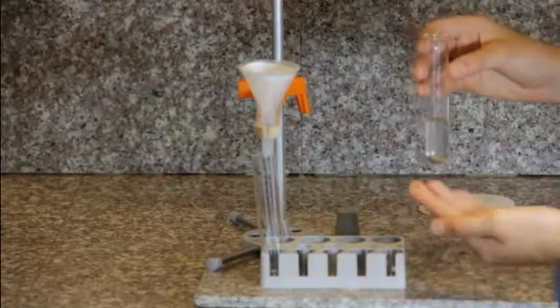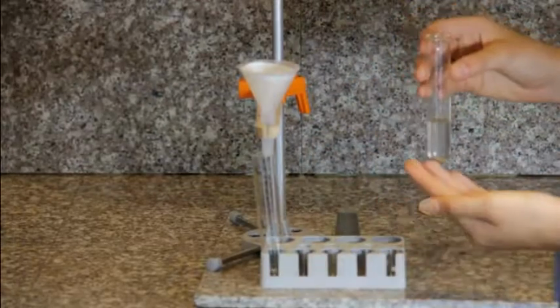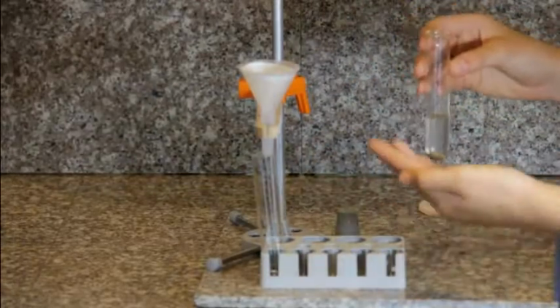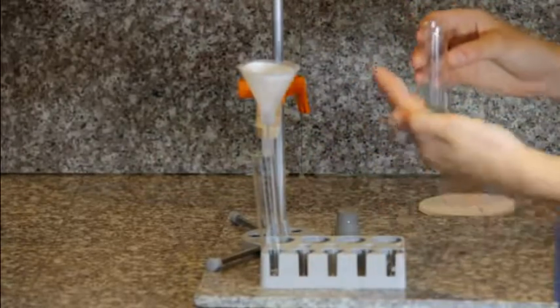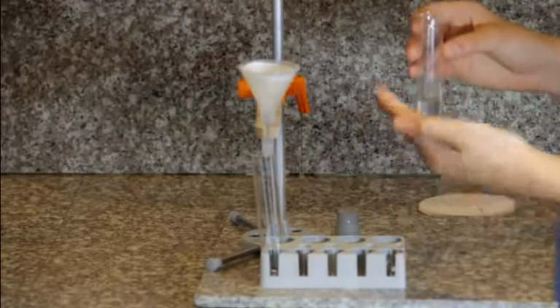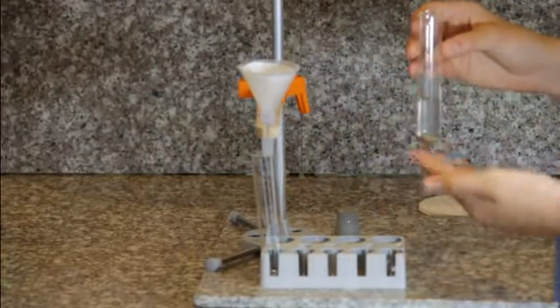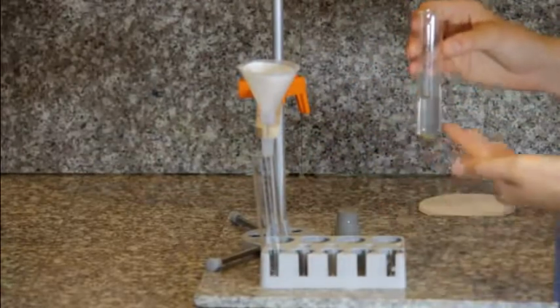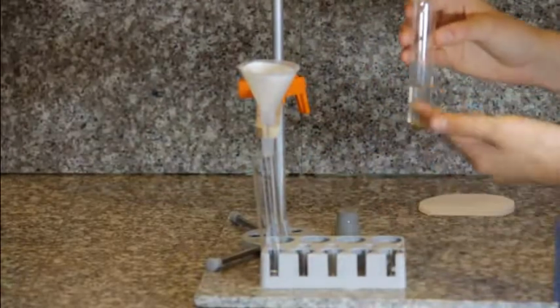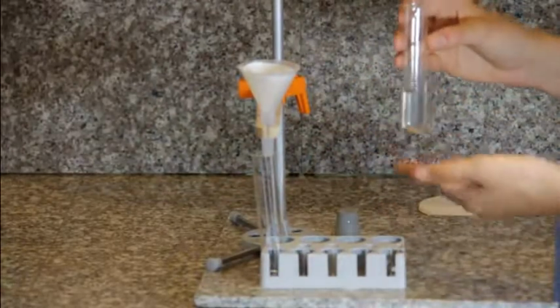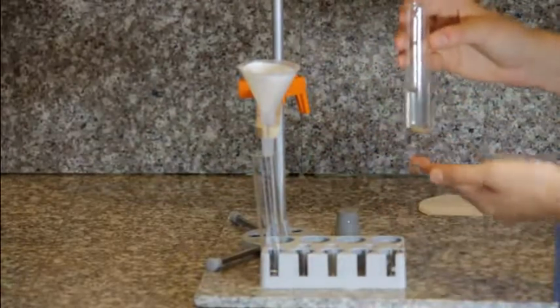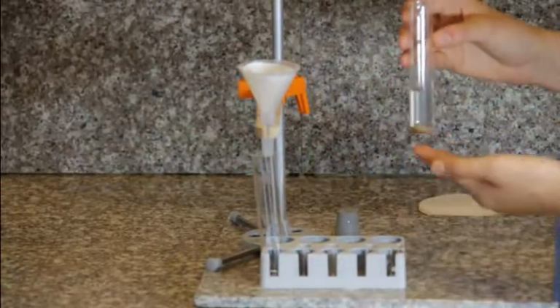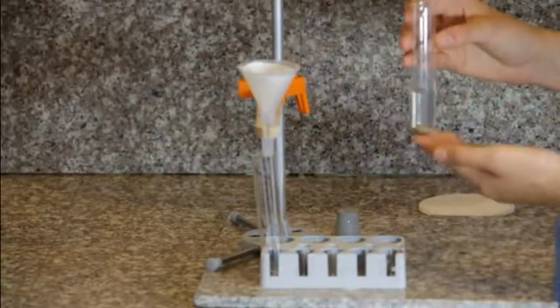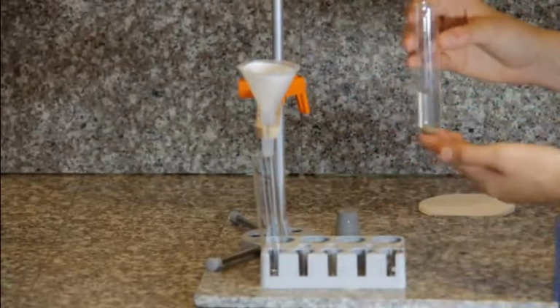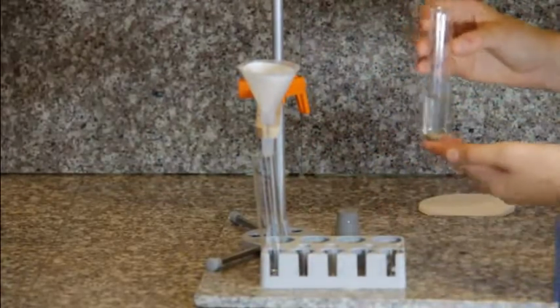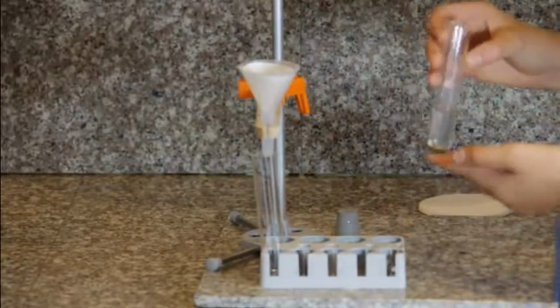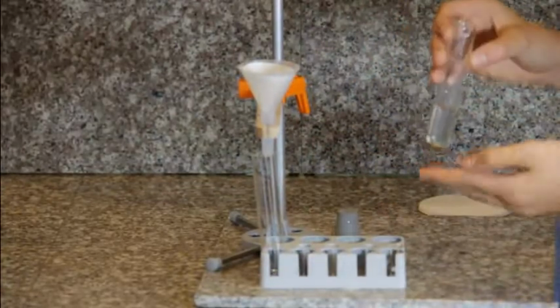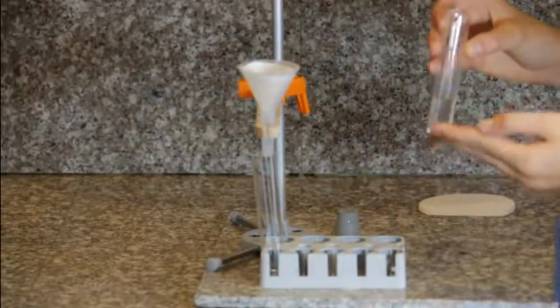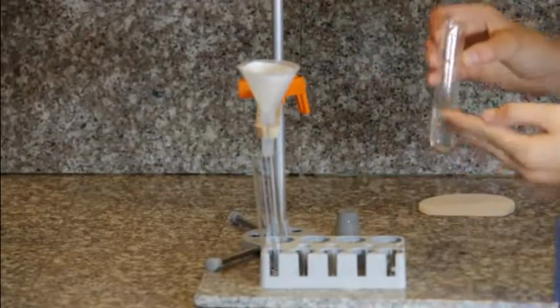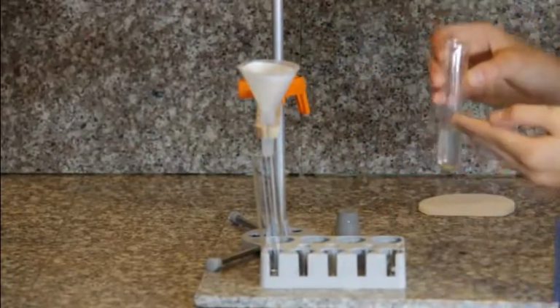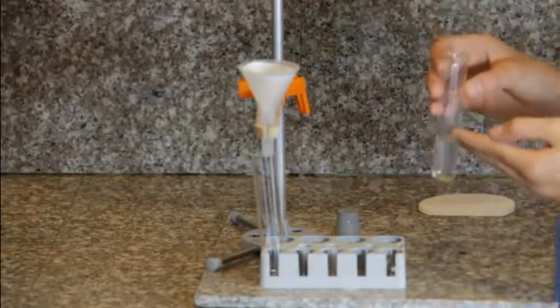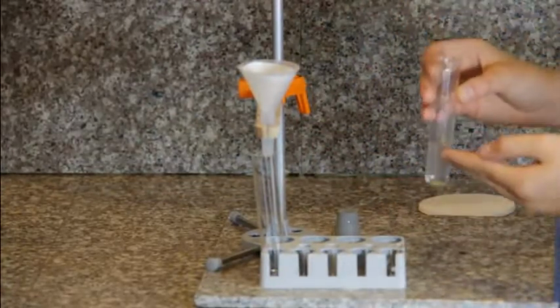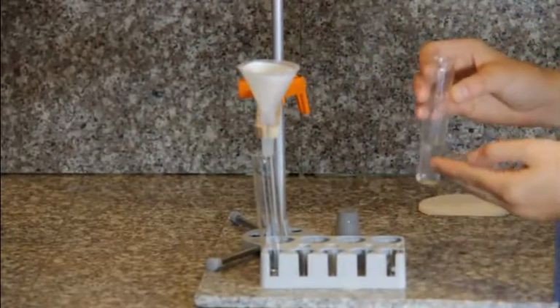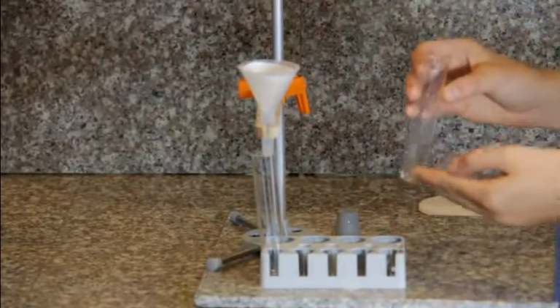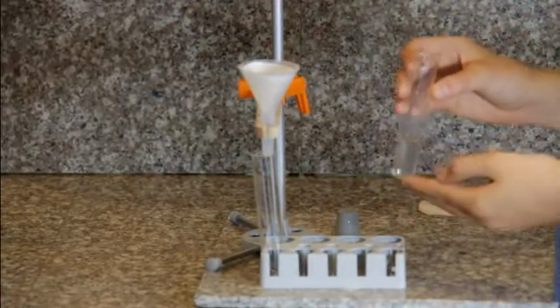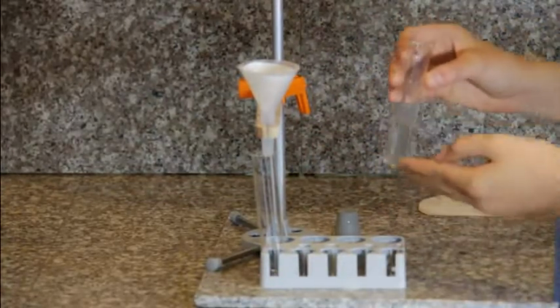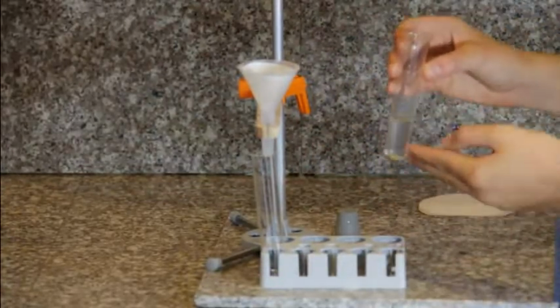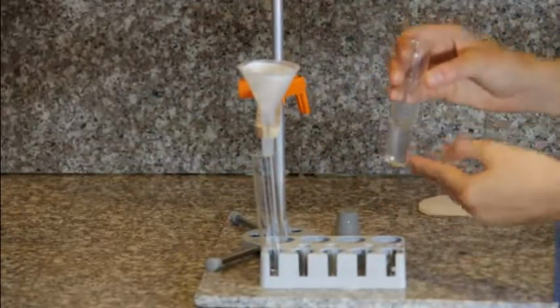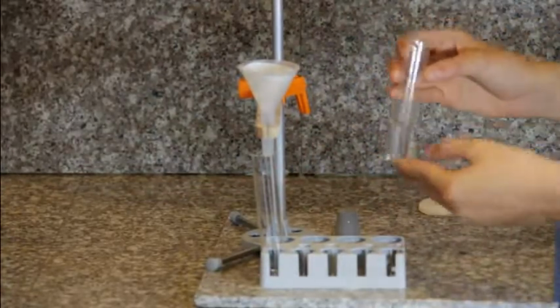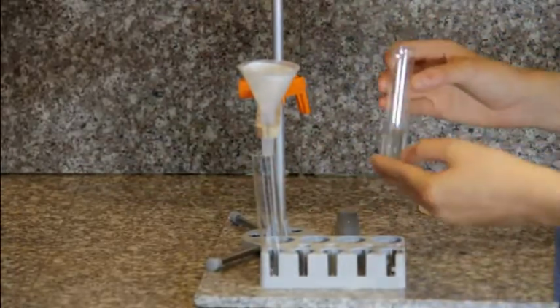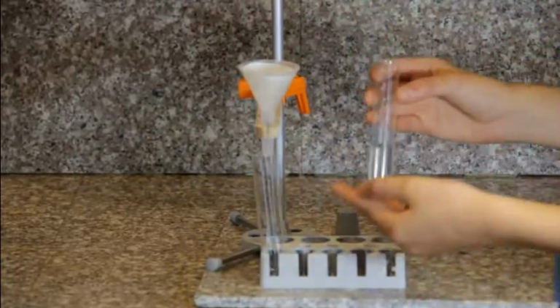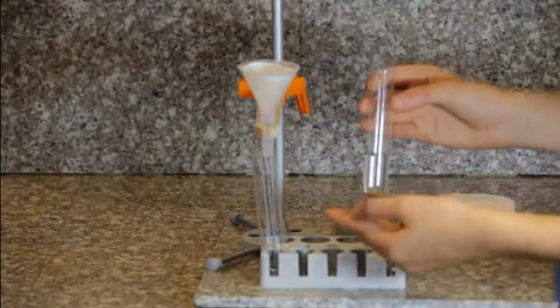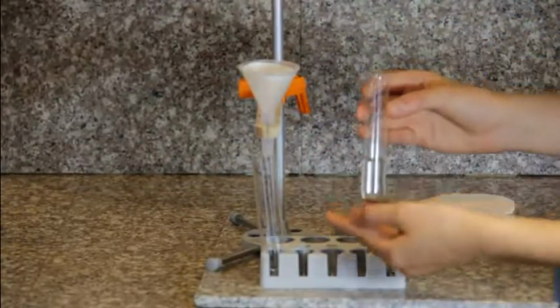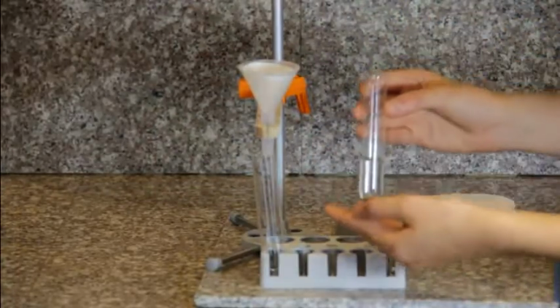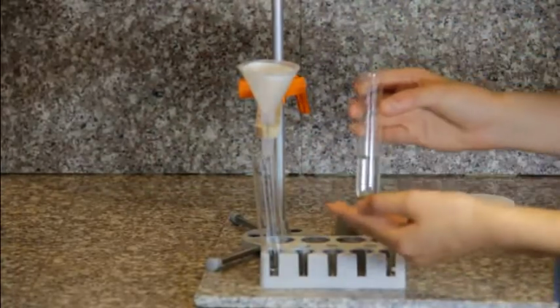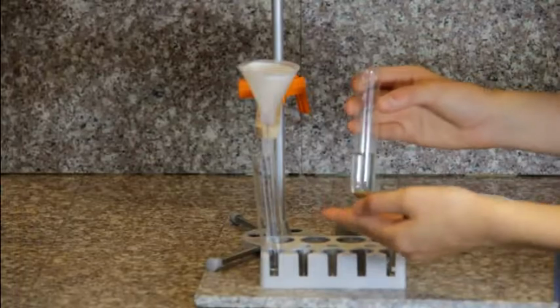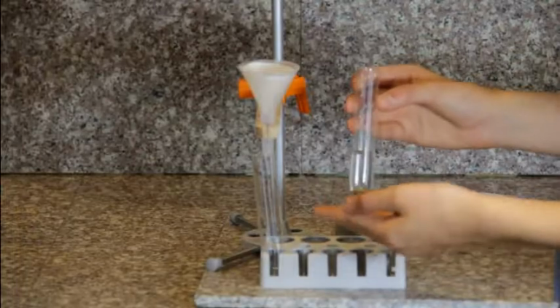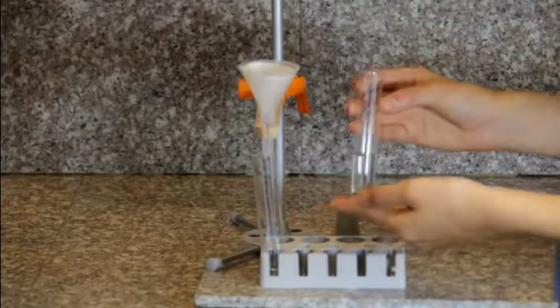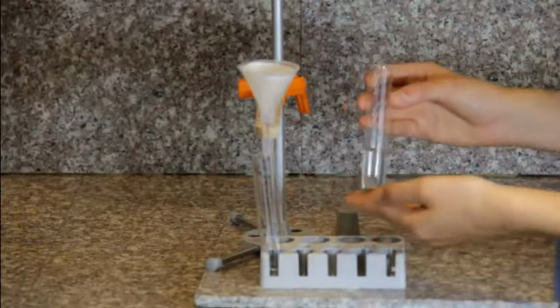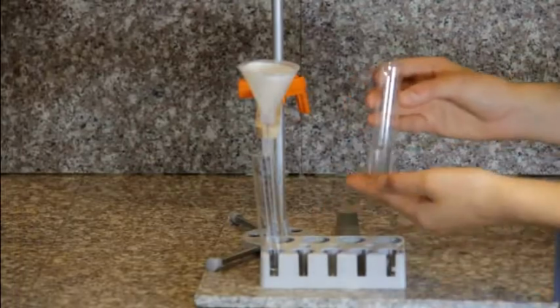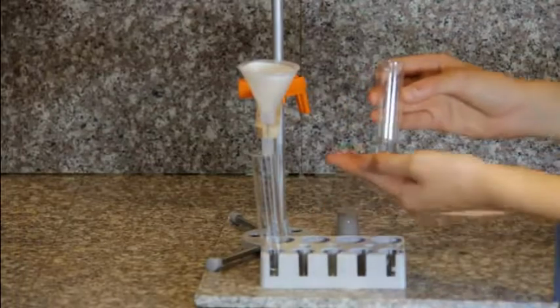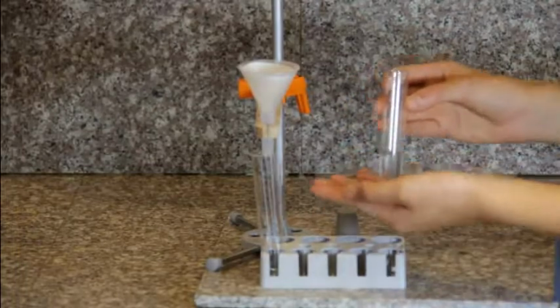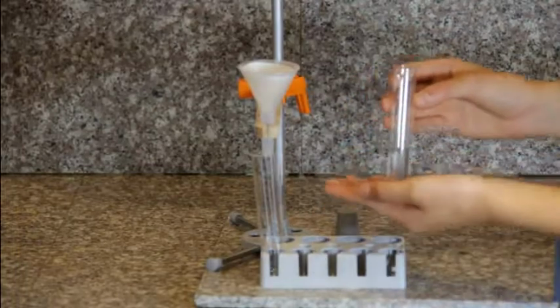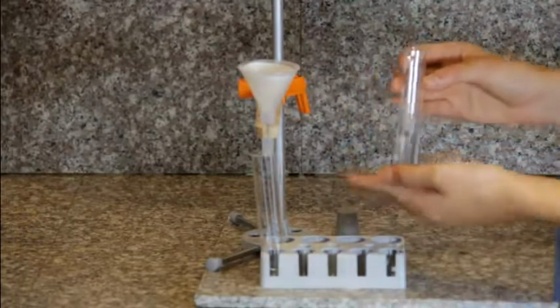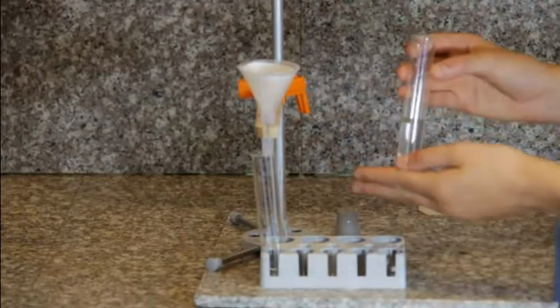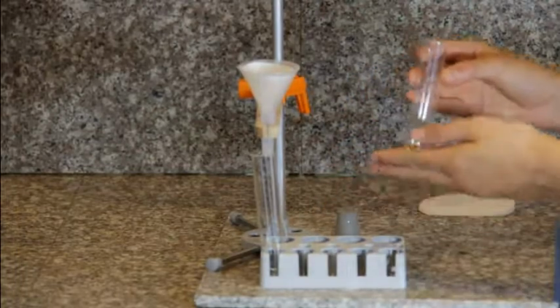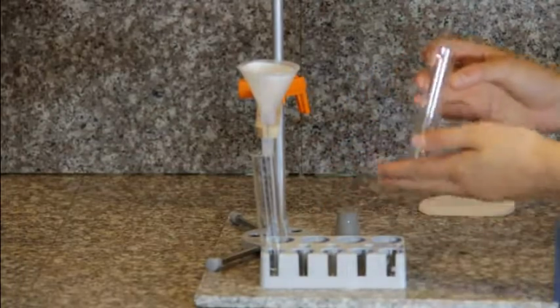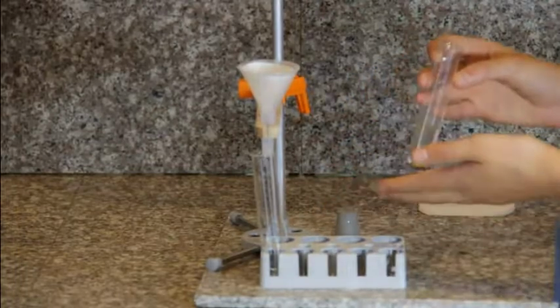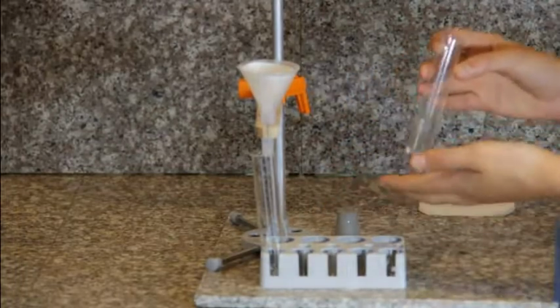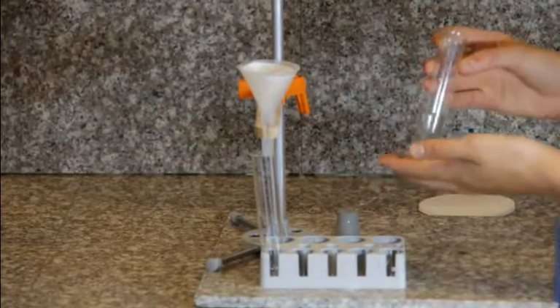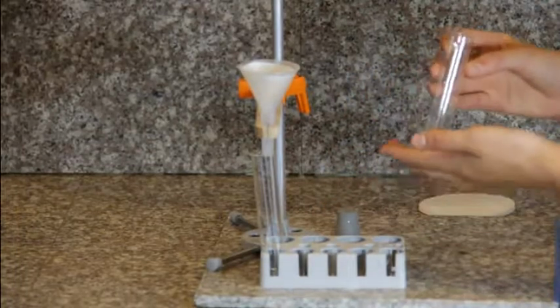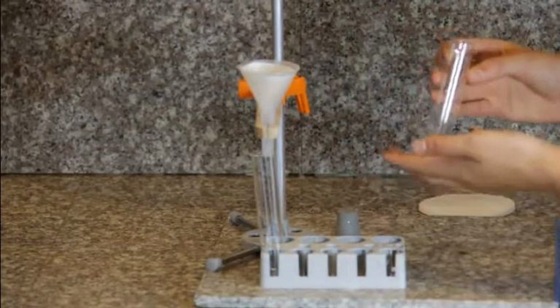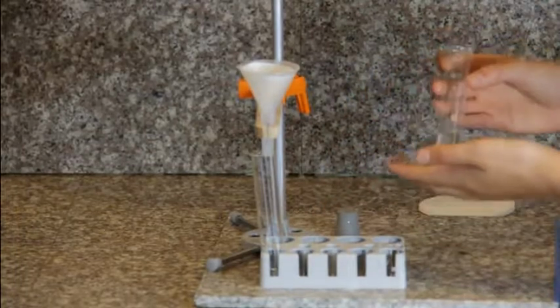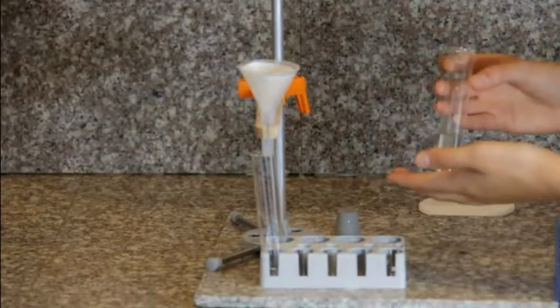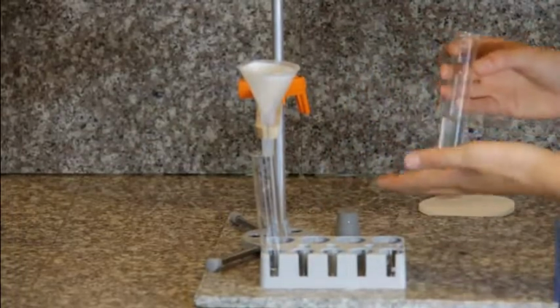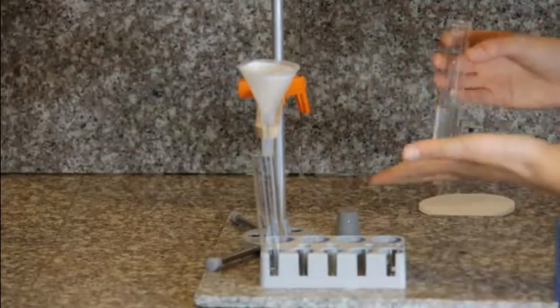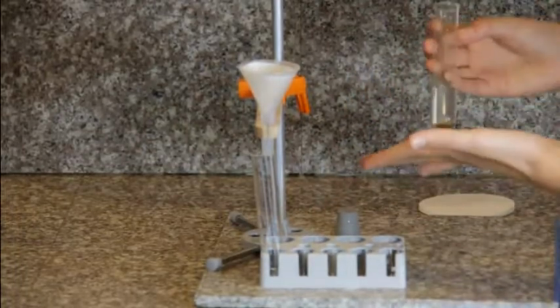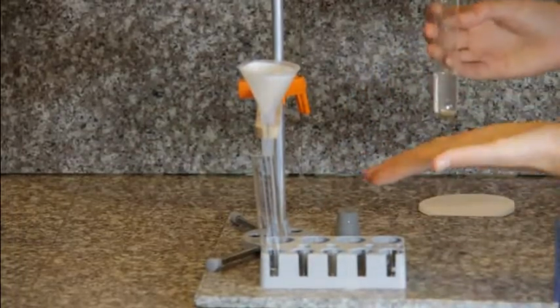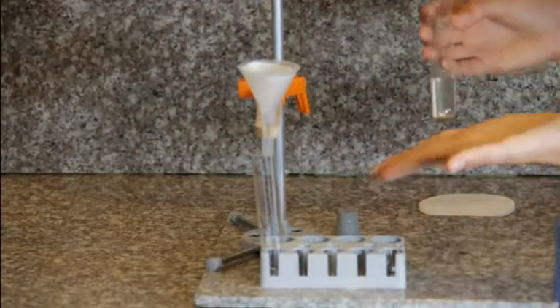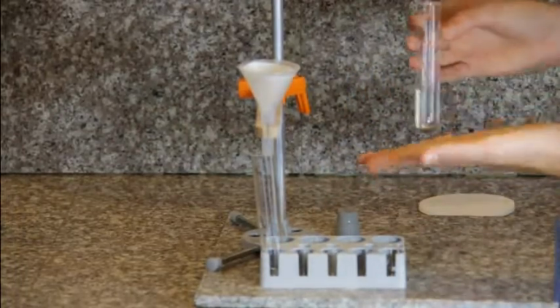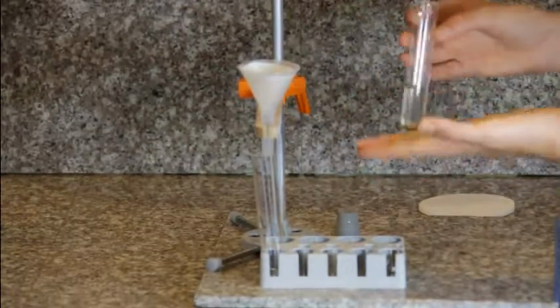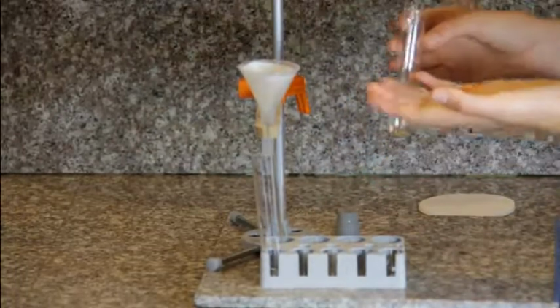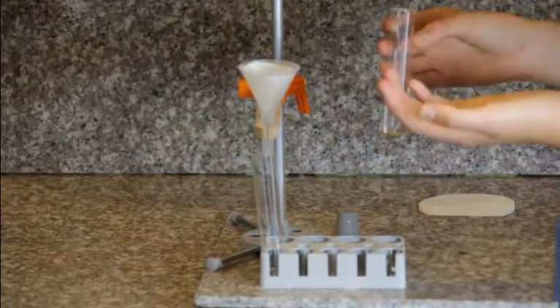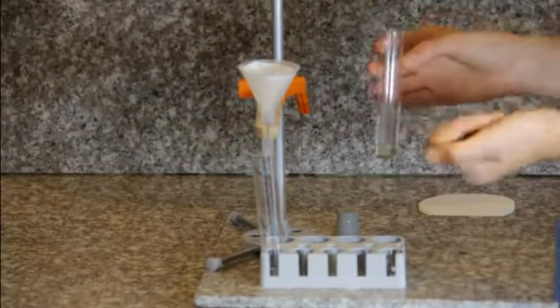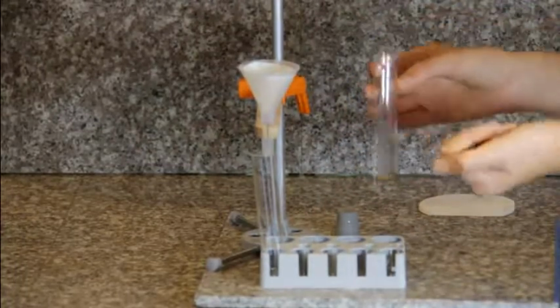And this is the process of filtration. The sand will not go down through the filter paper, for it is a solid, not a liquid.